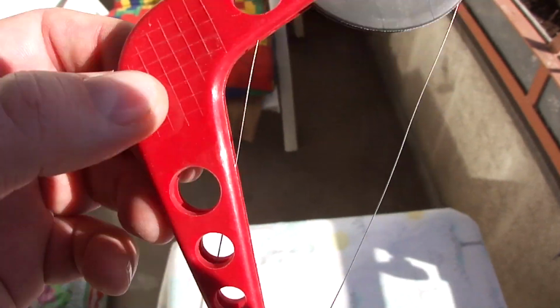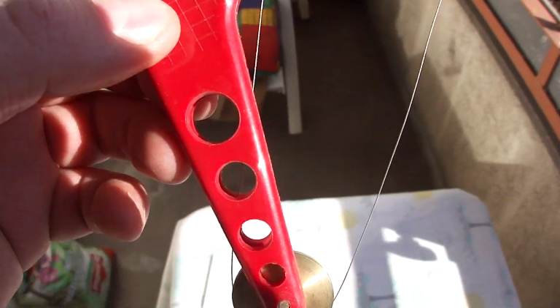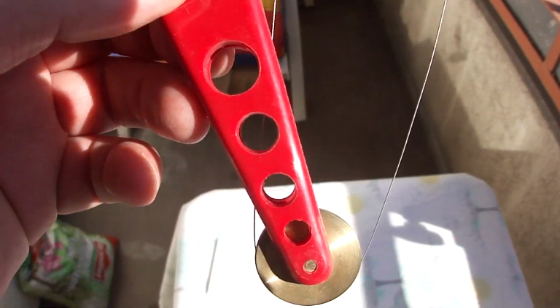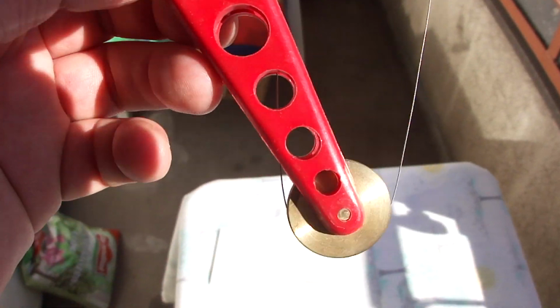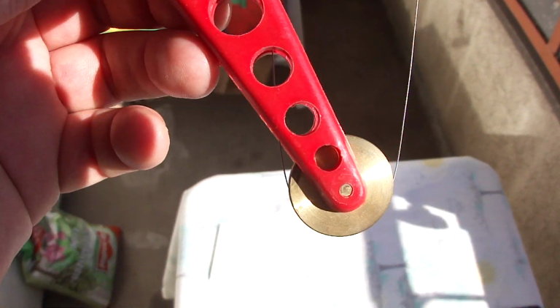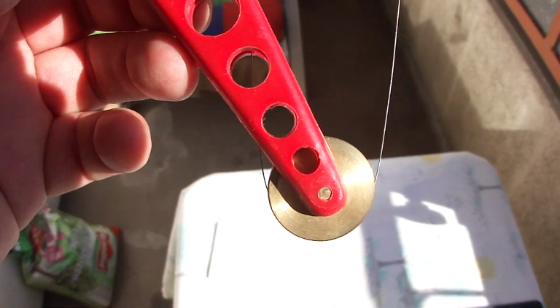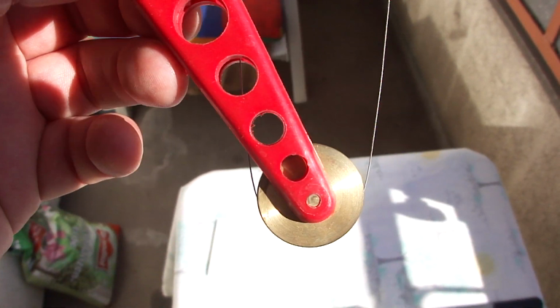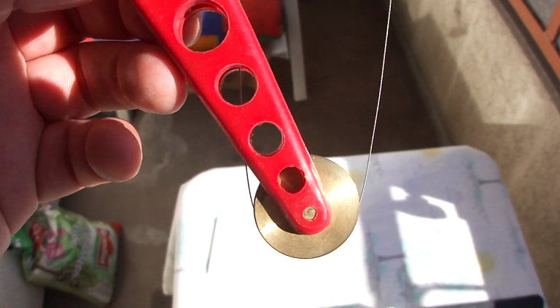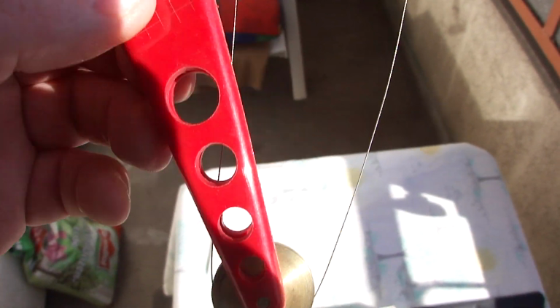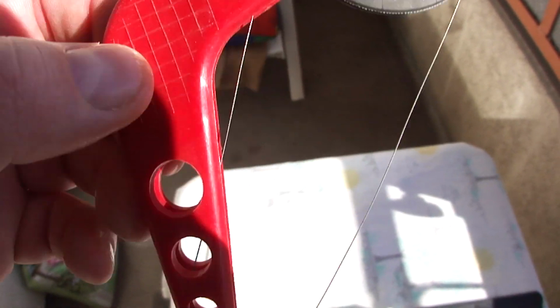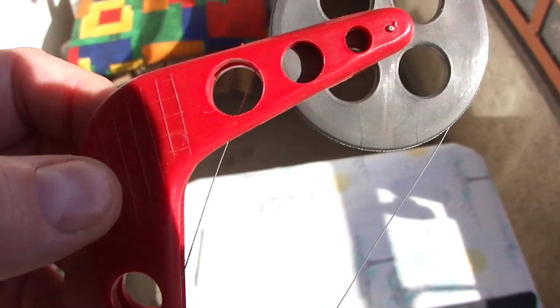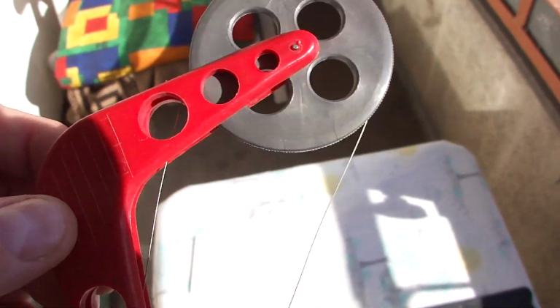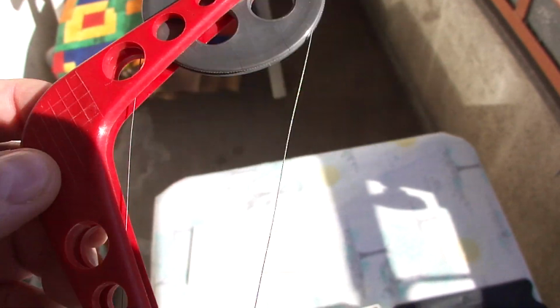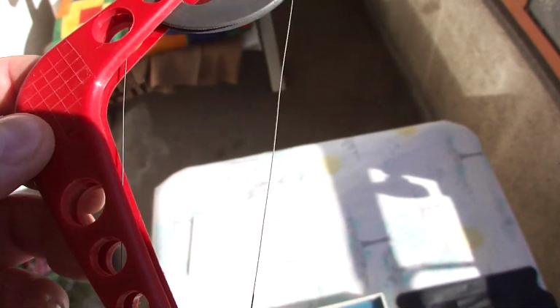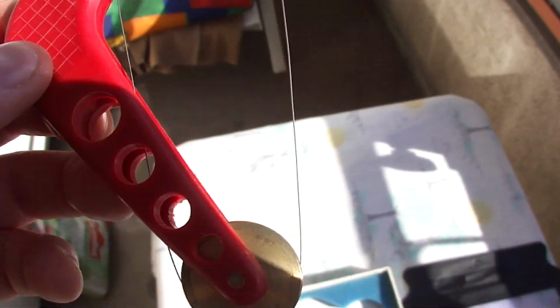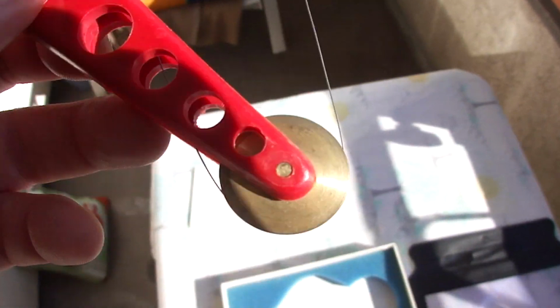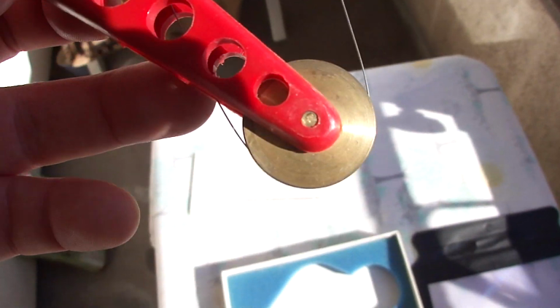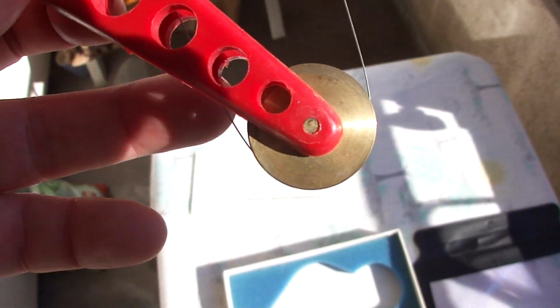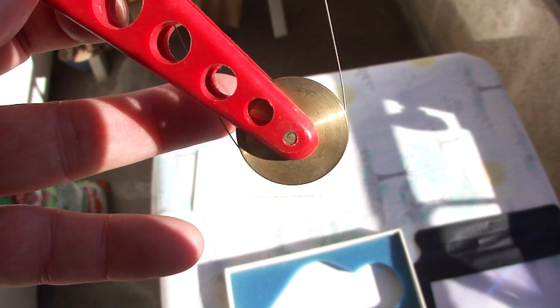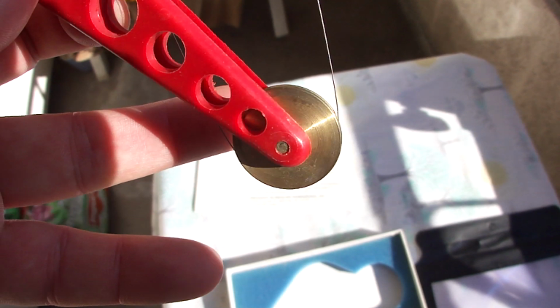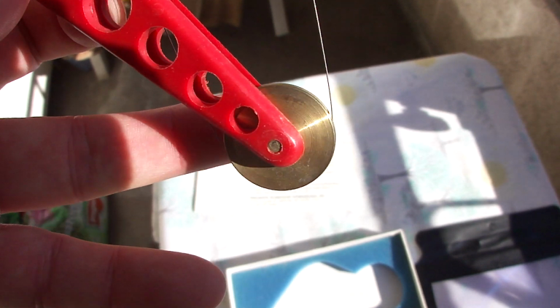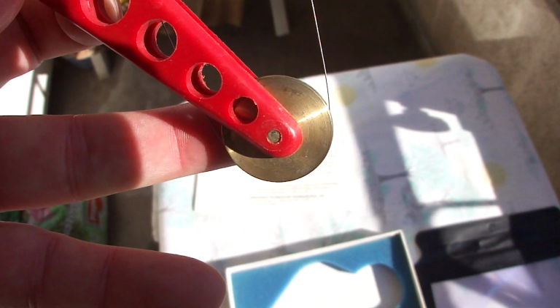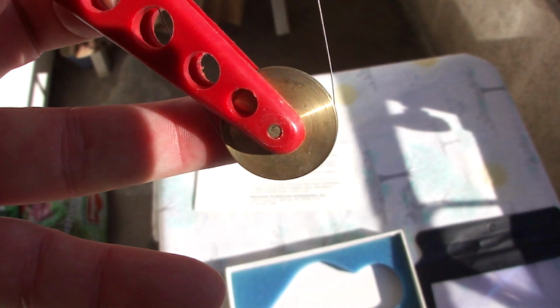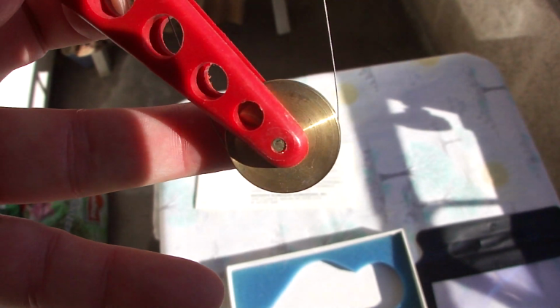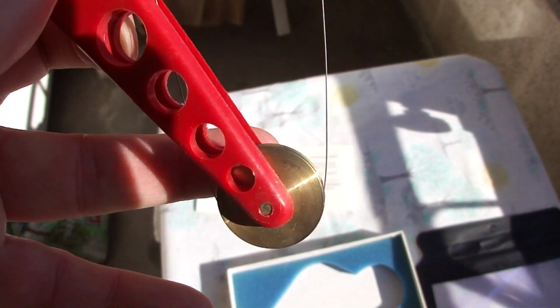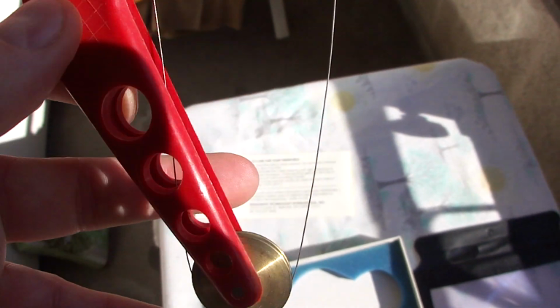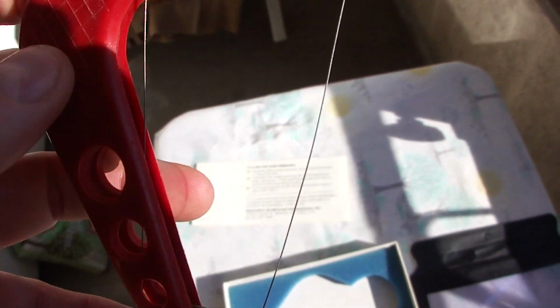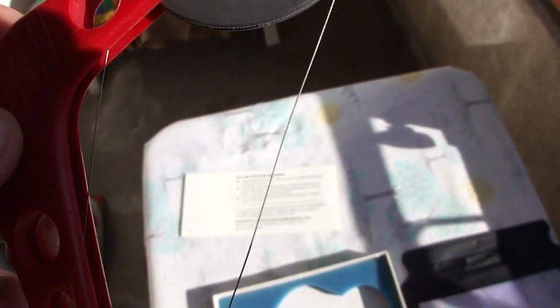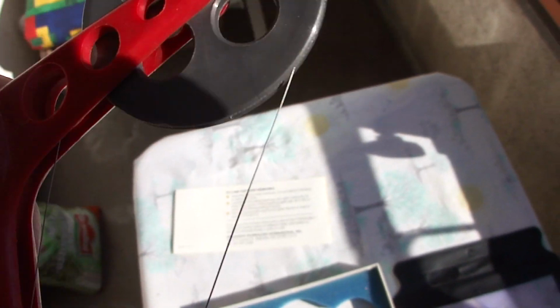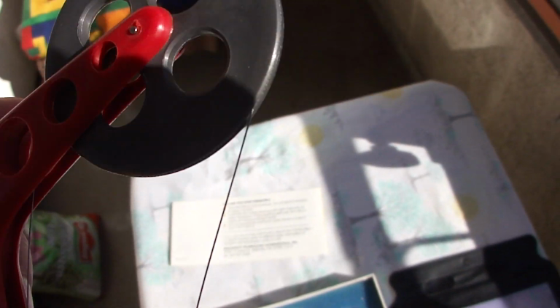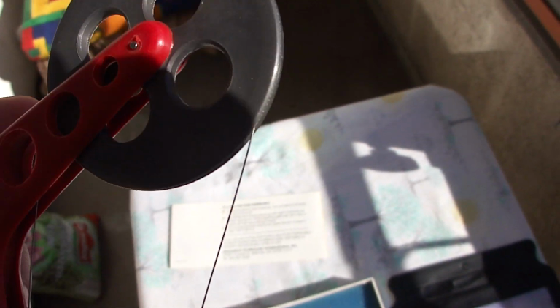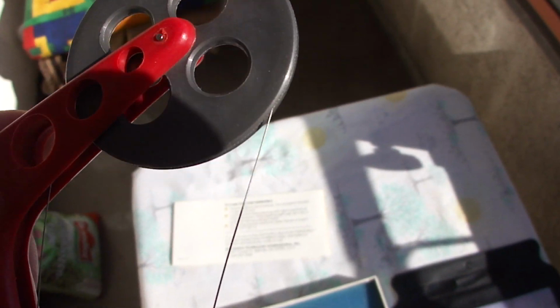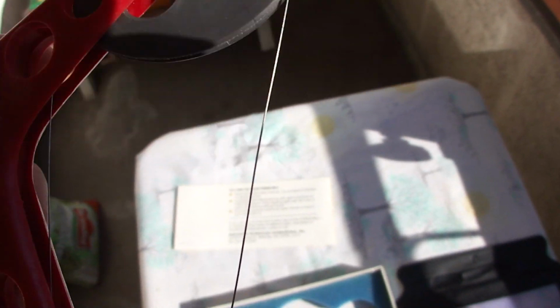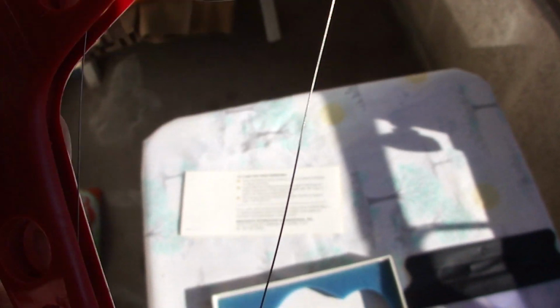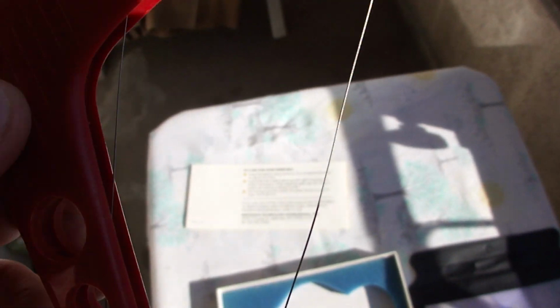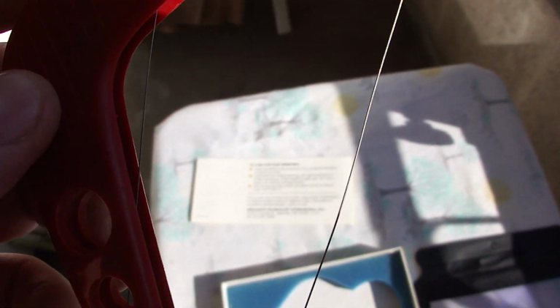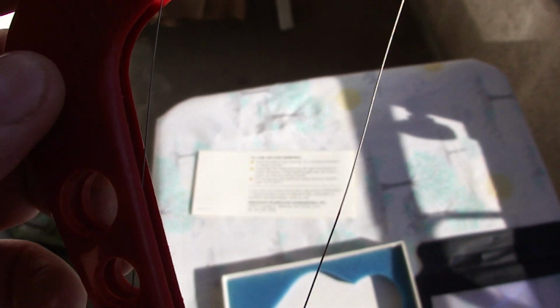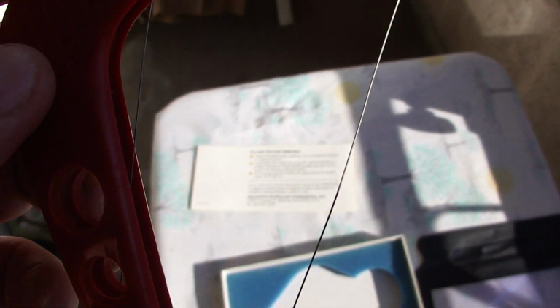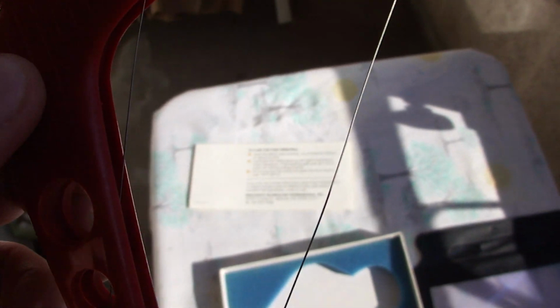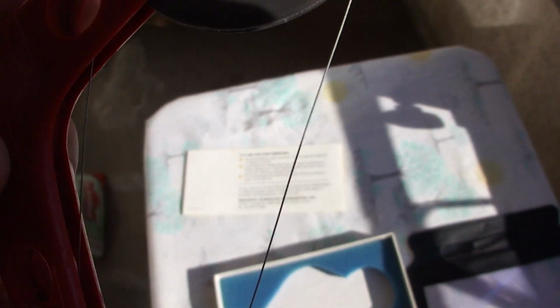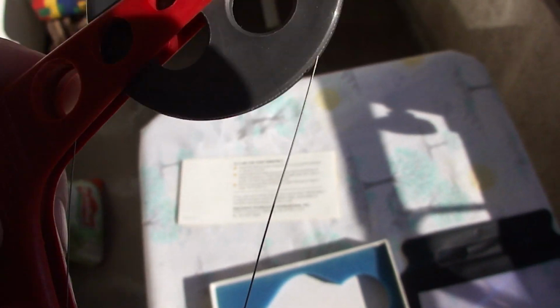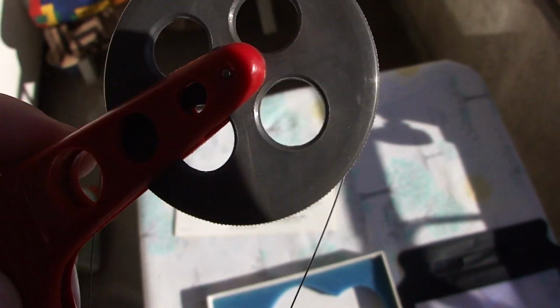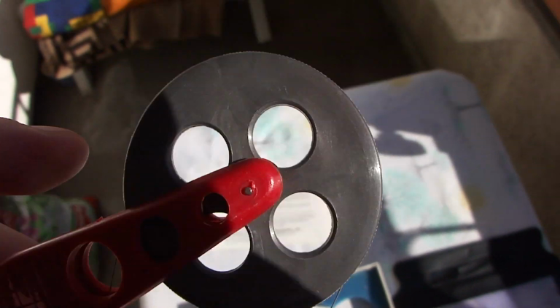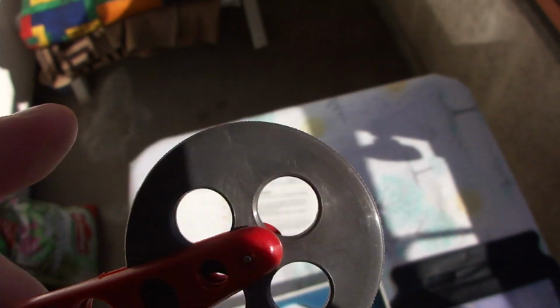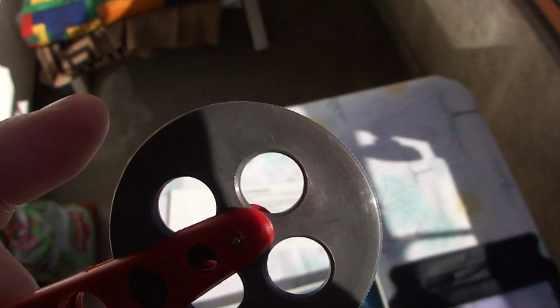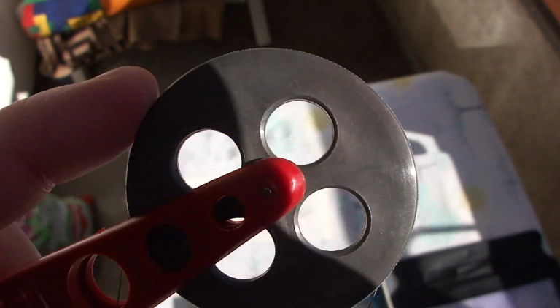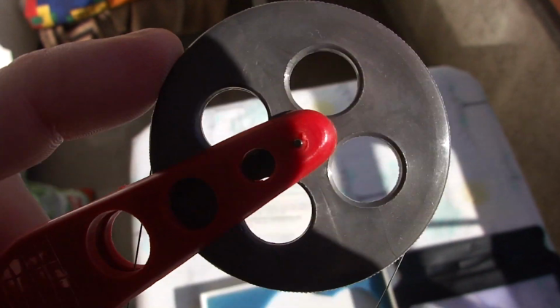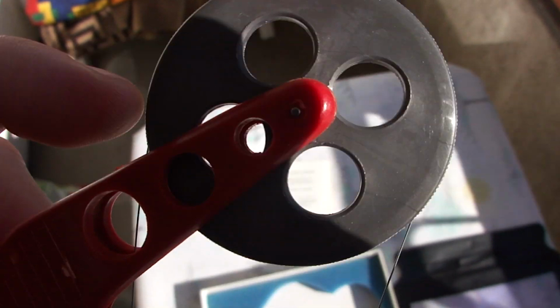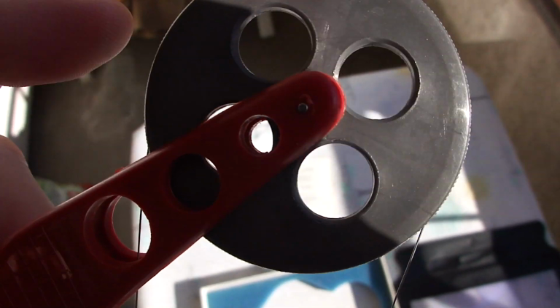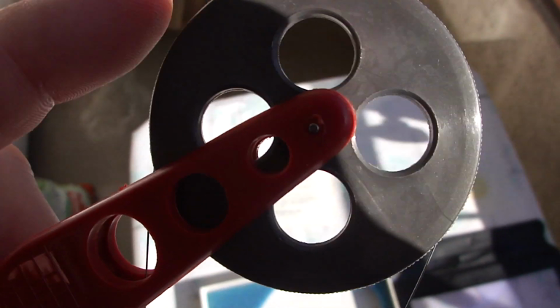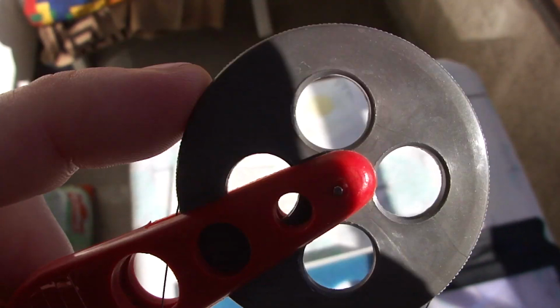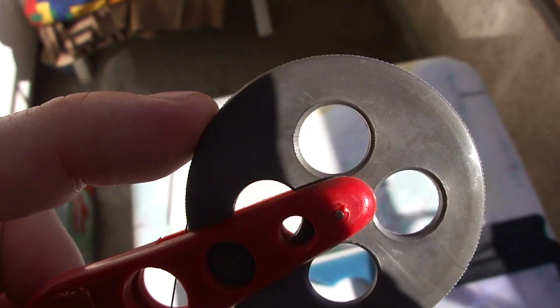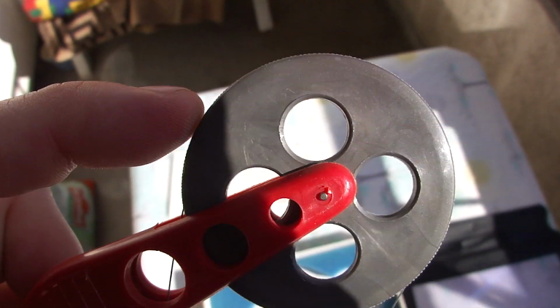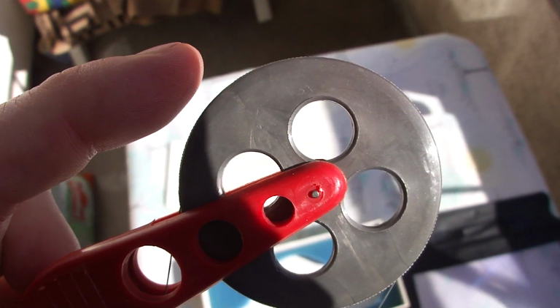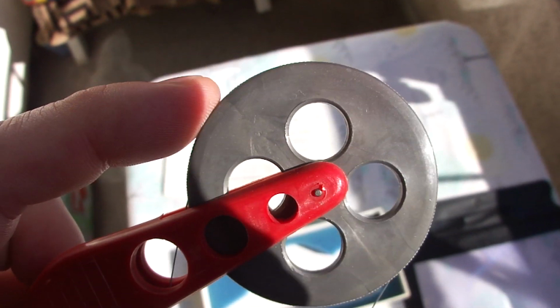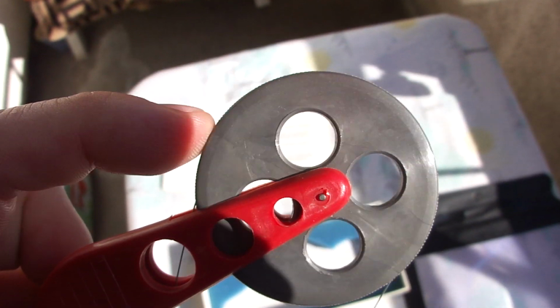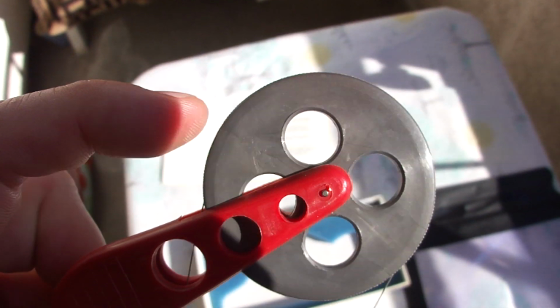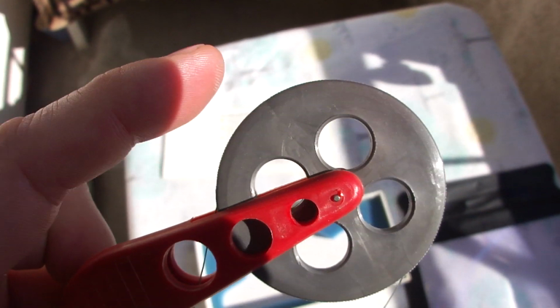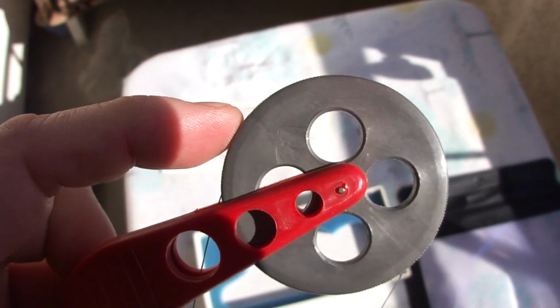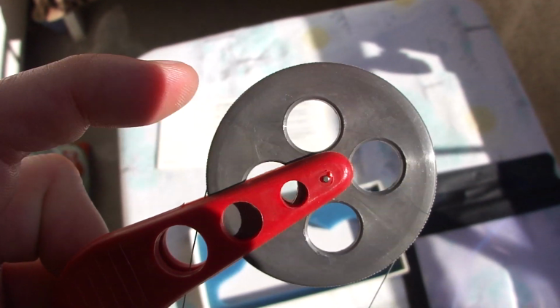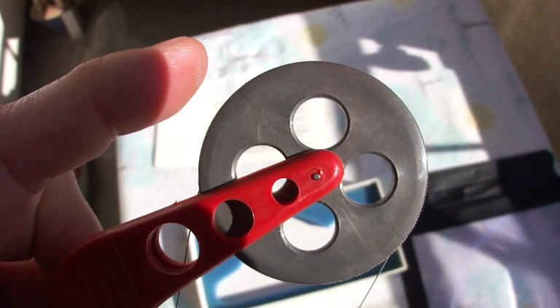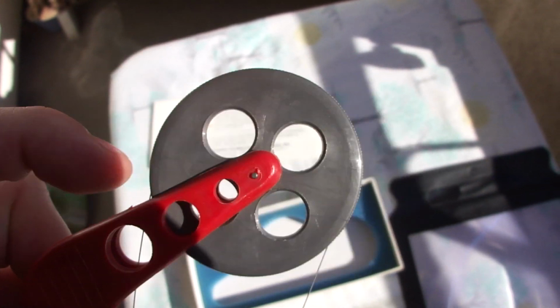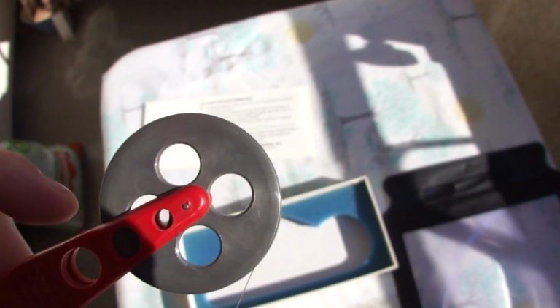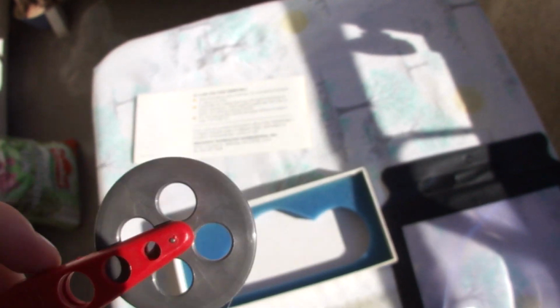This is a brass wheel. Here's a nitinol wire around it, and this is a plastic wheel.